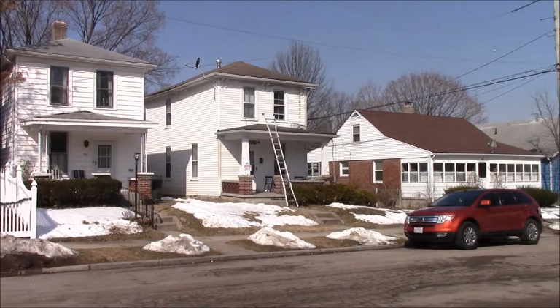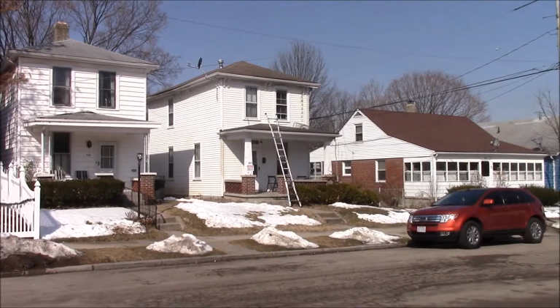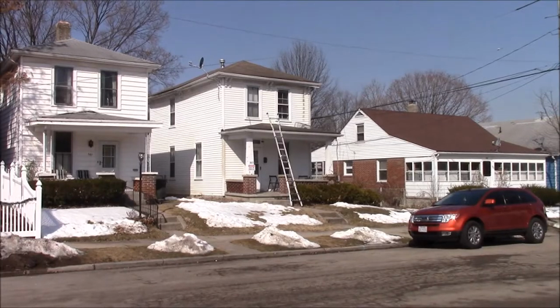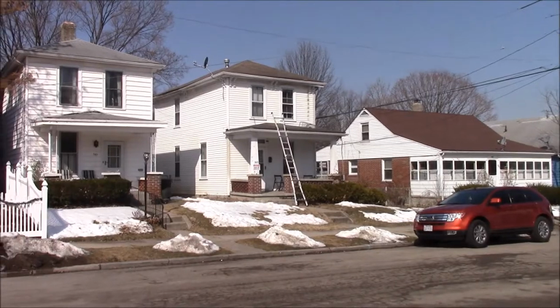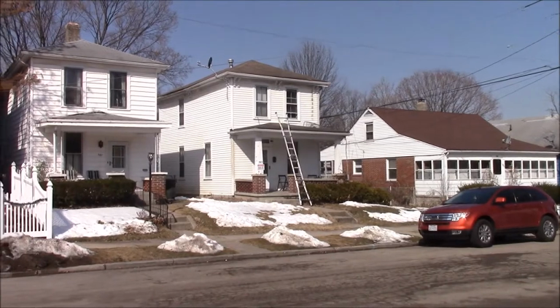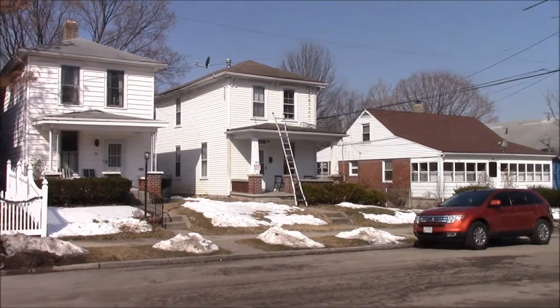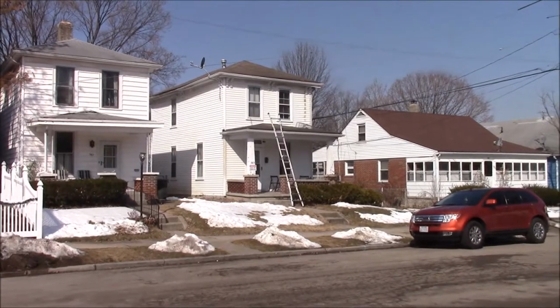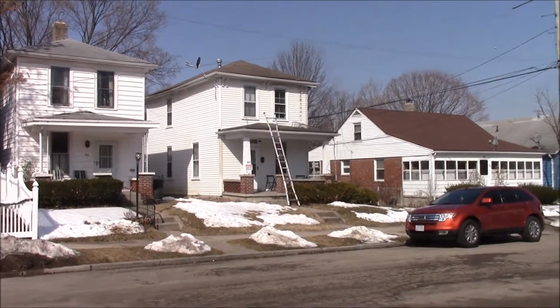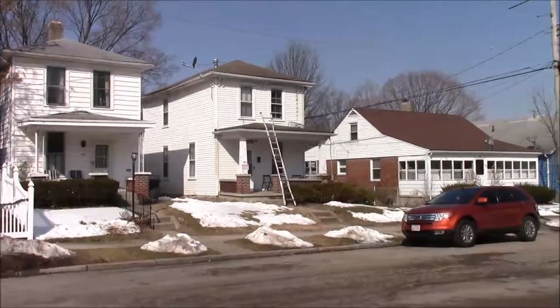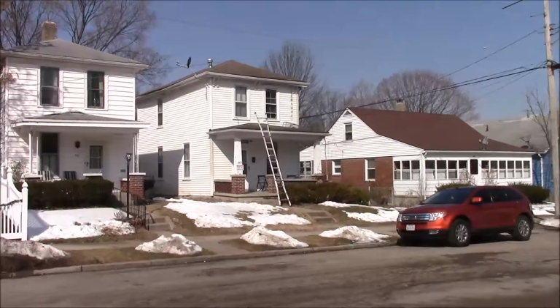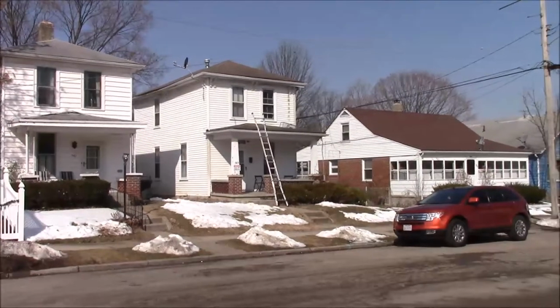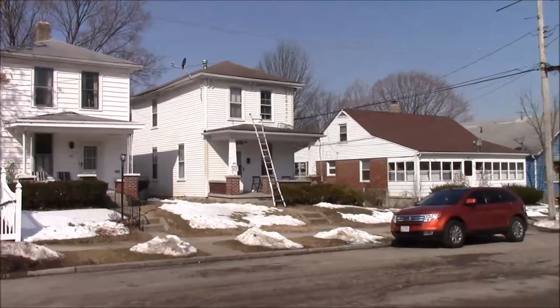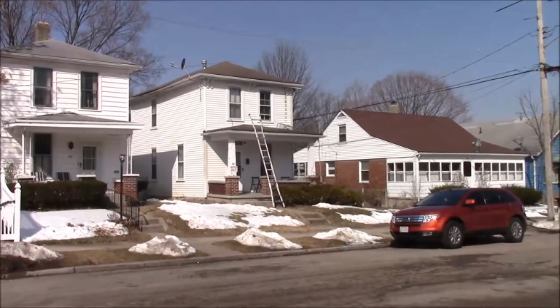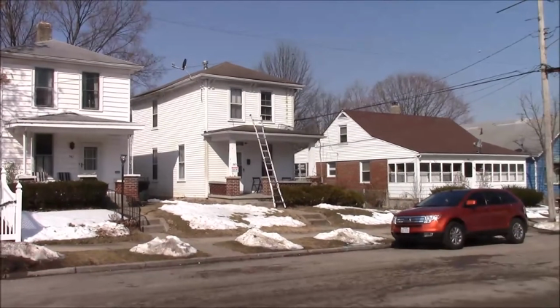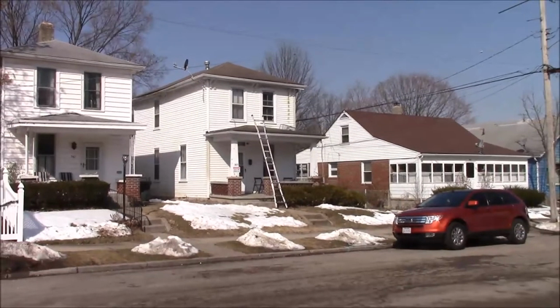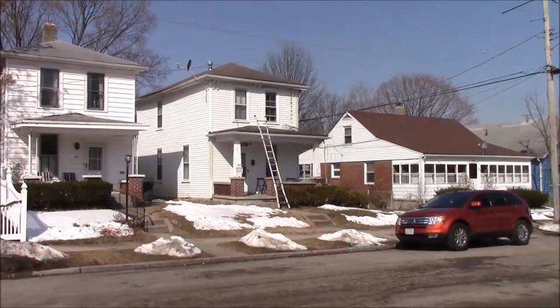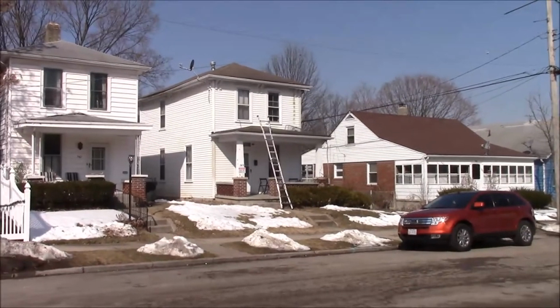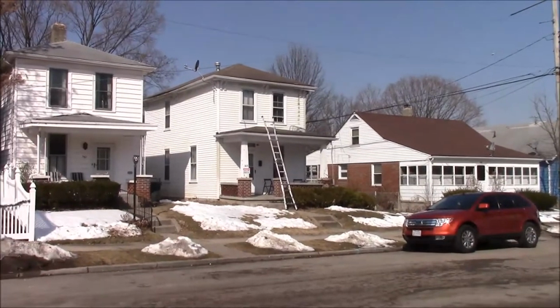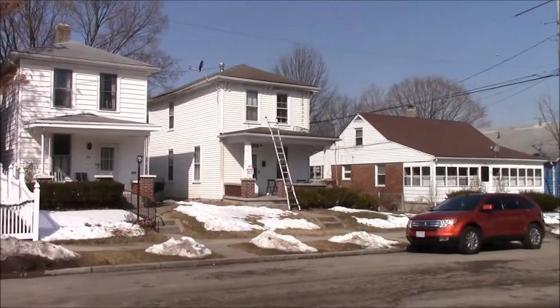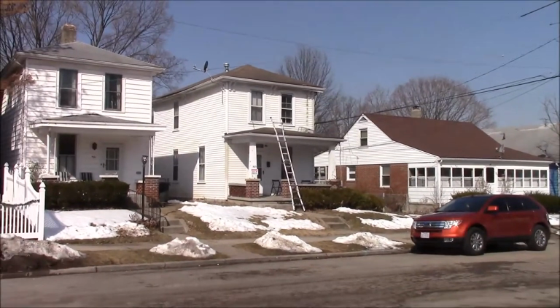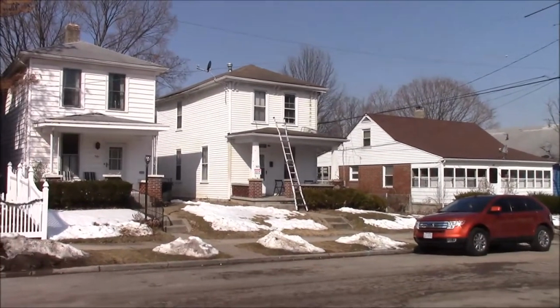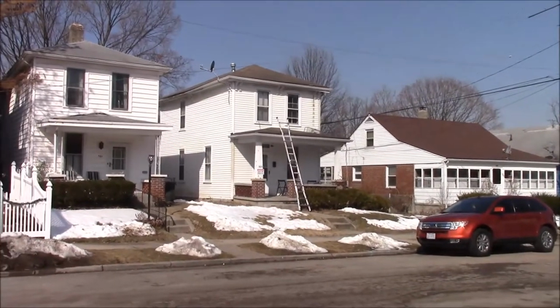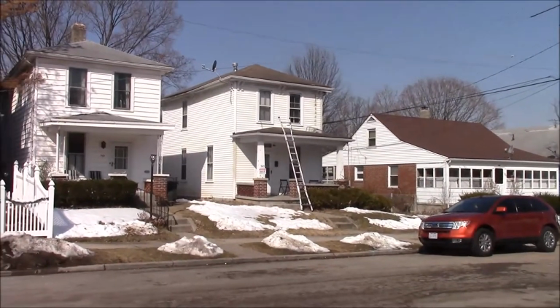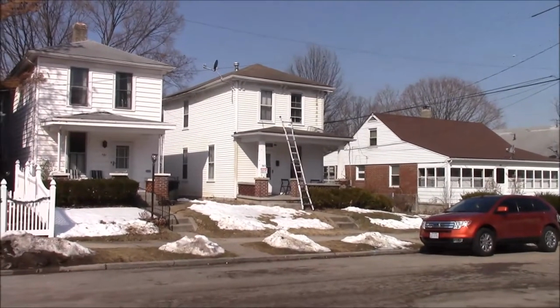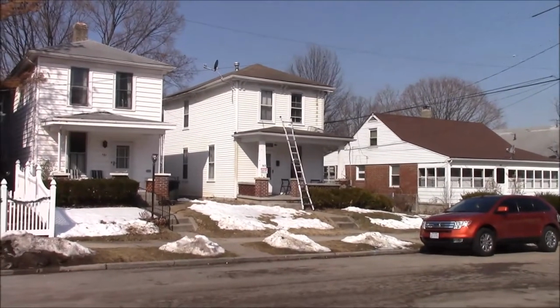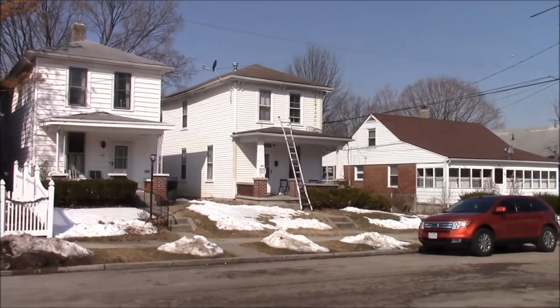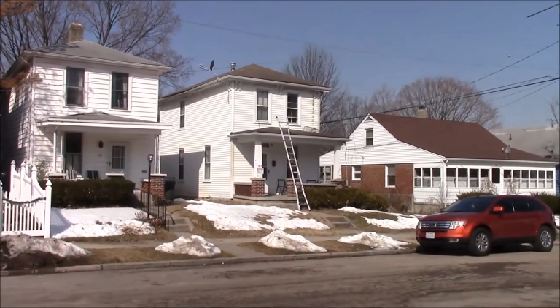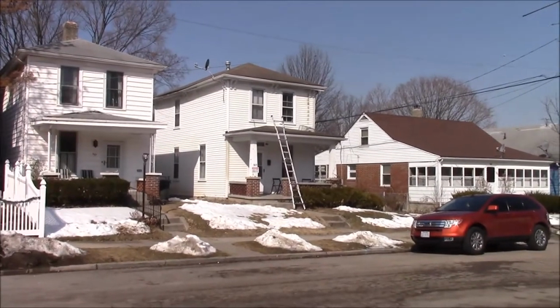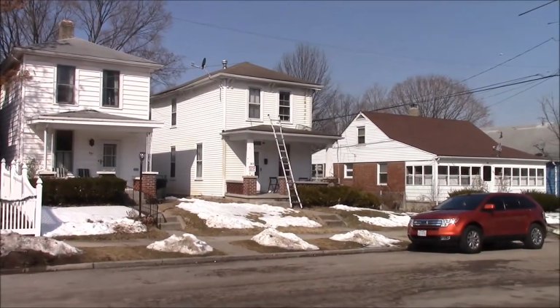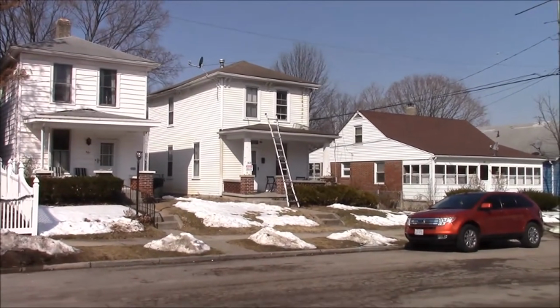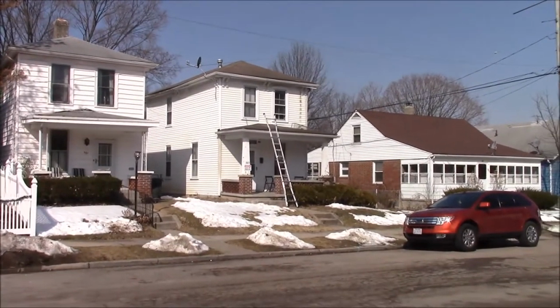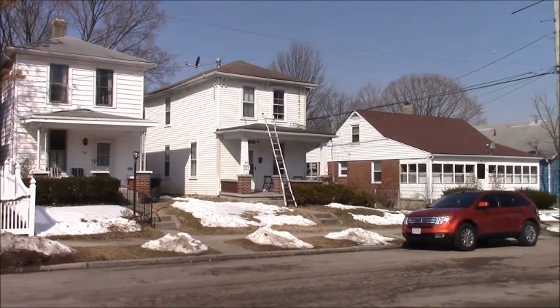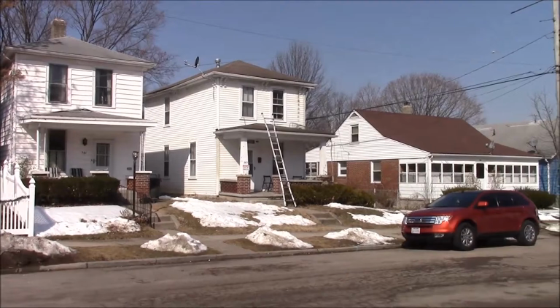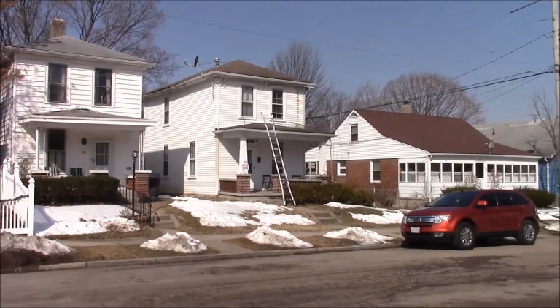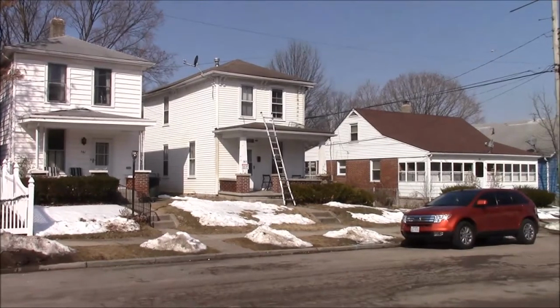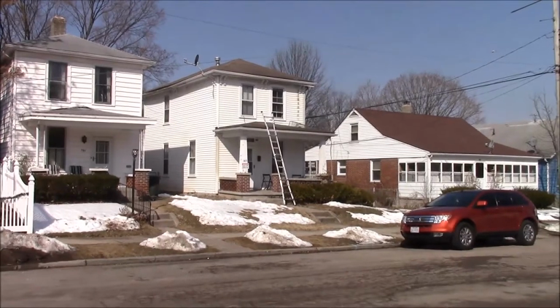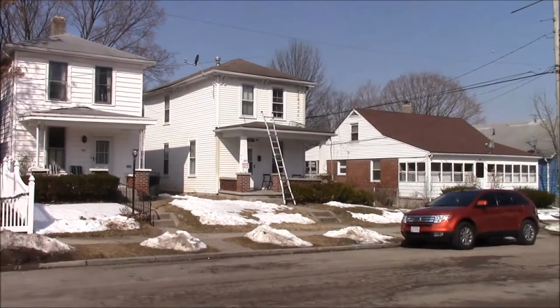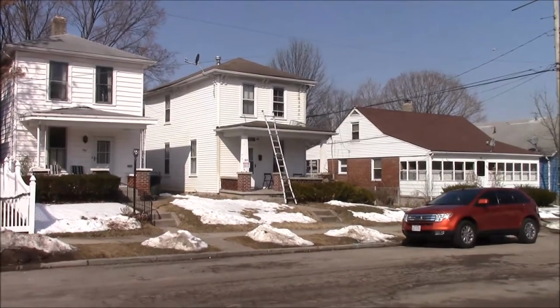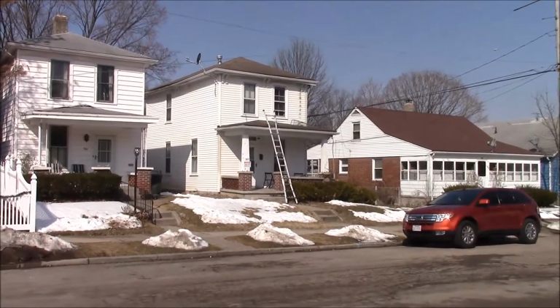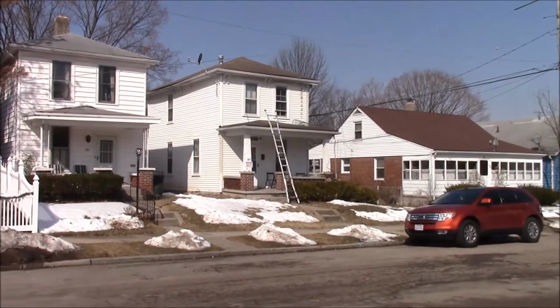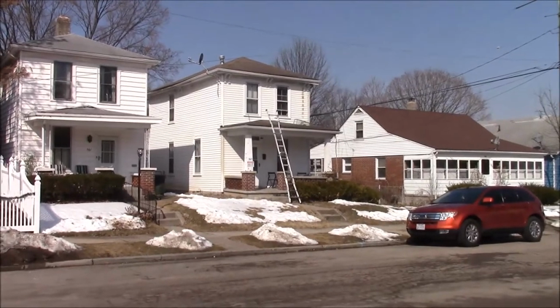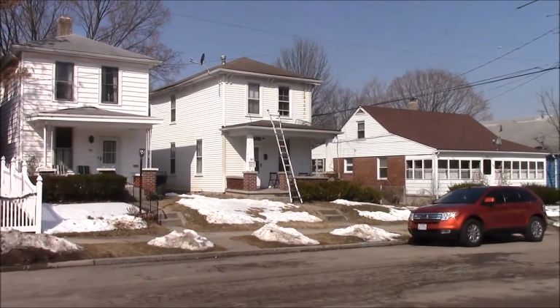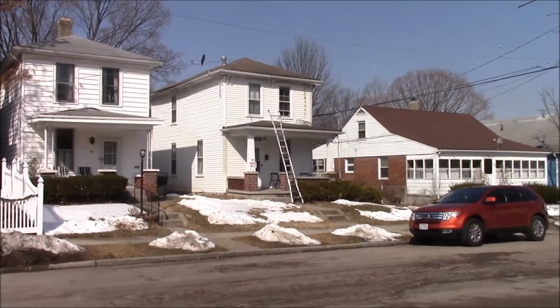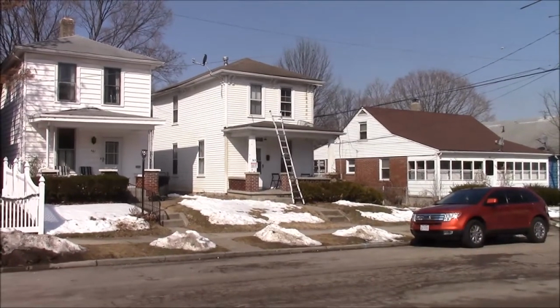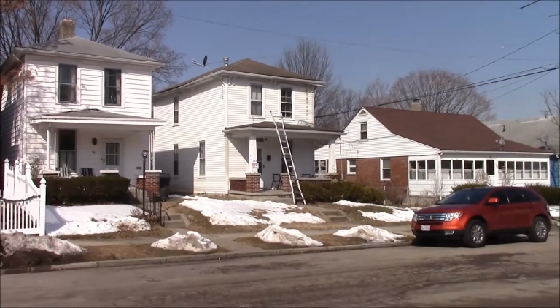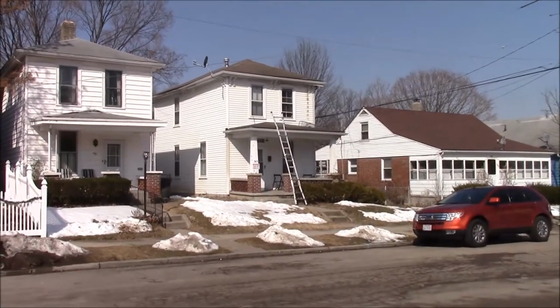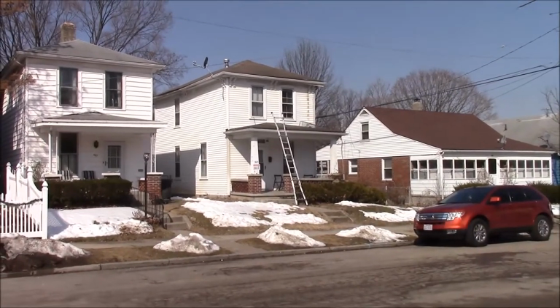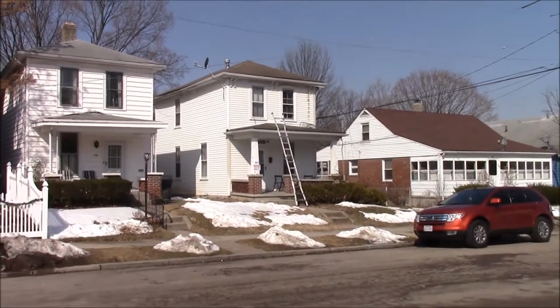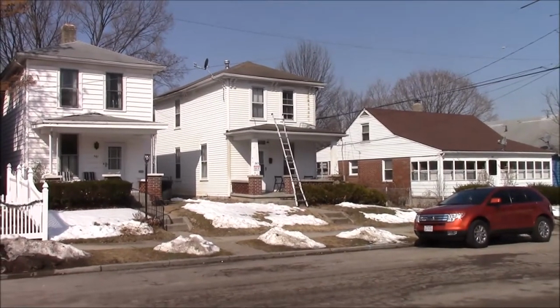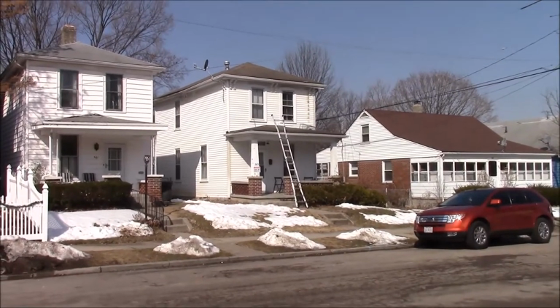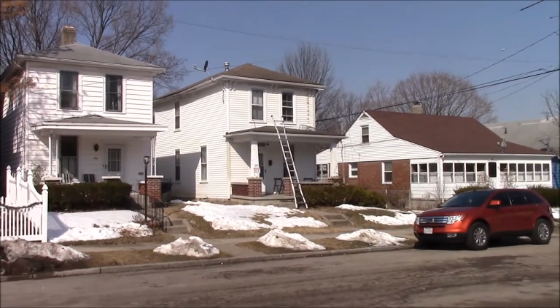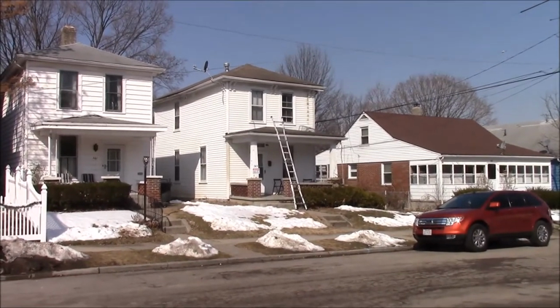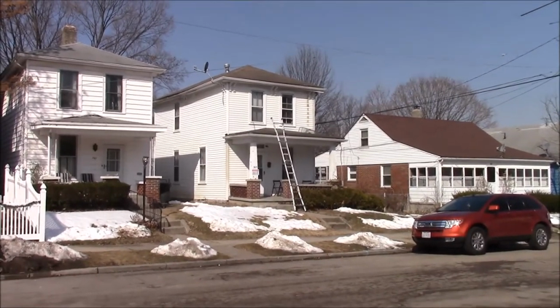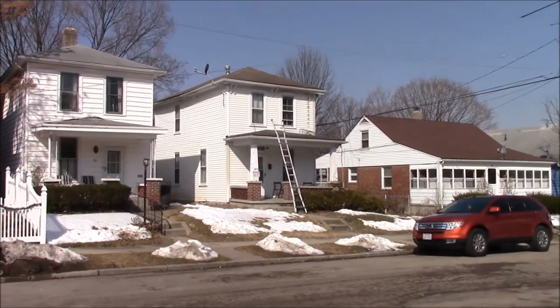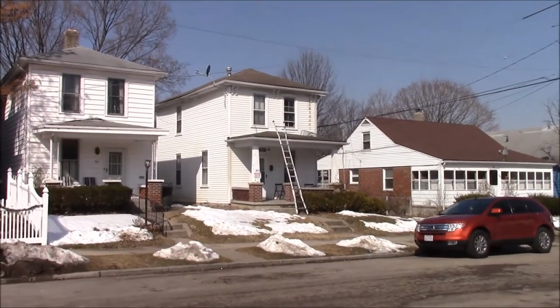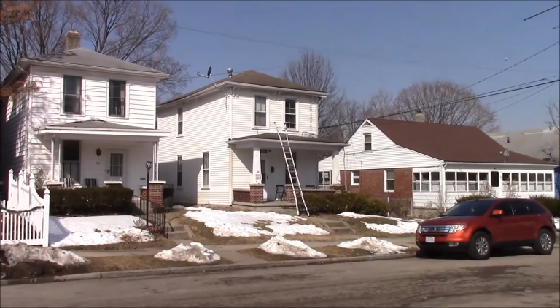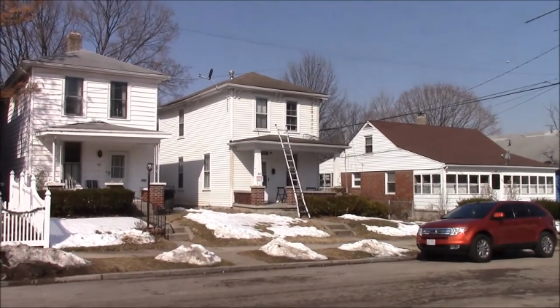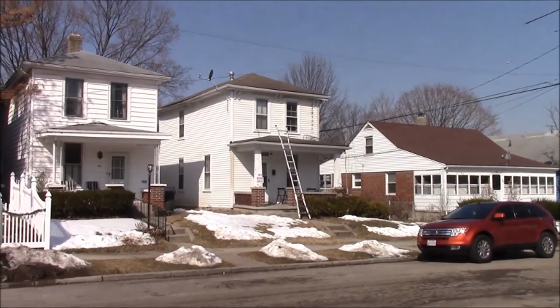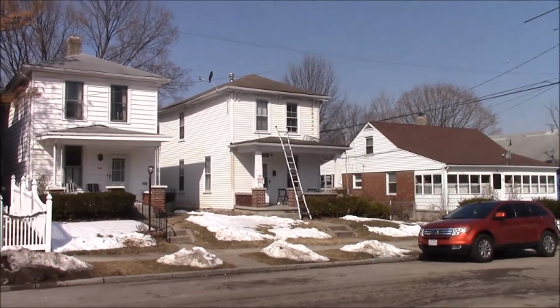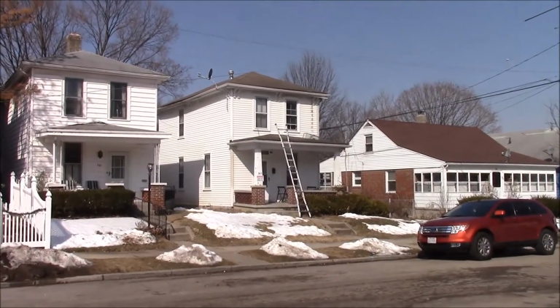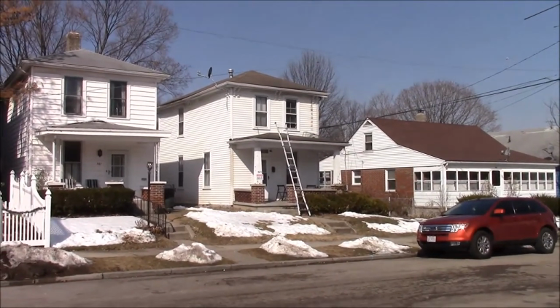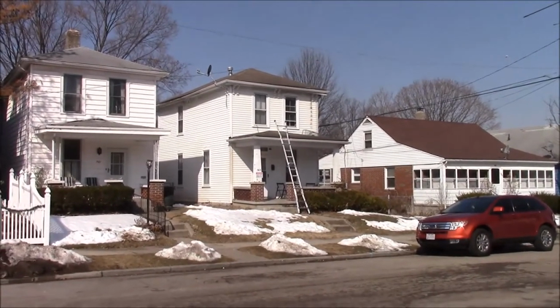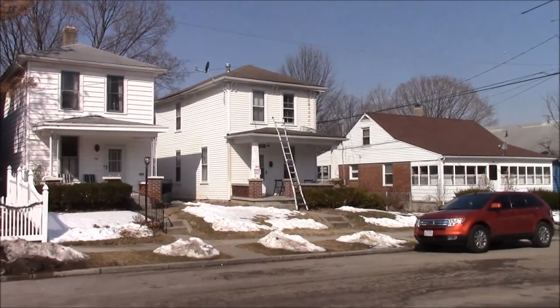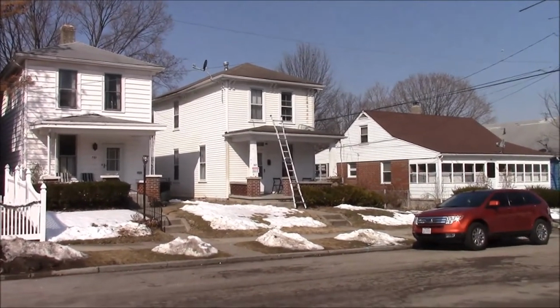We're up in Springfield today. This job has been going for quite a while, almost a month, and the raccoons just refused to come out of the attic.